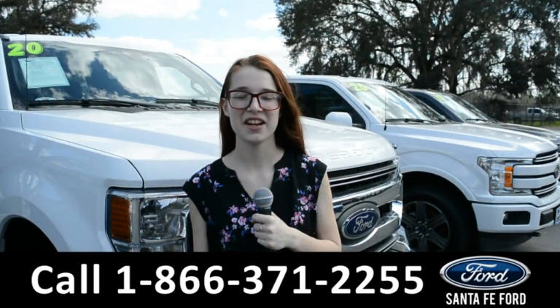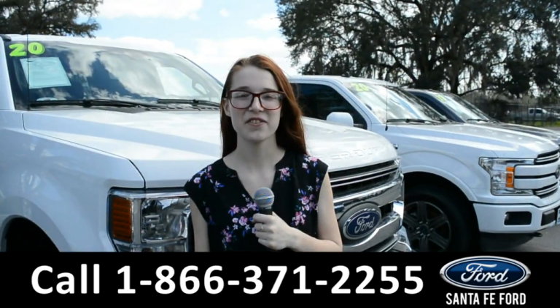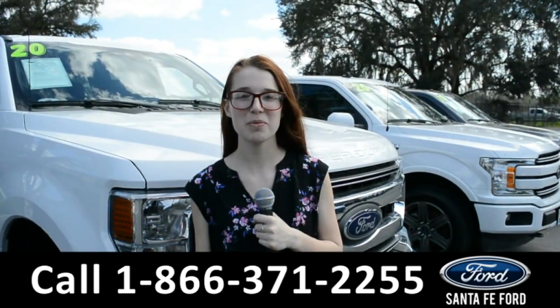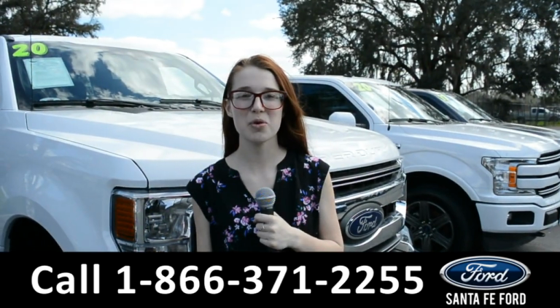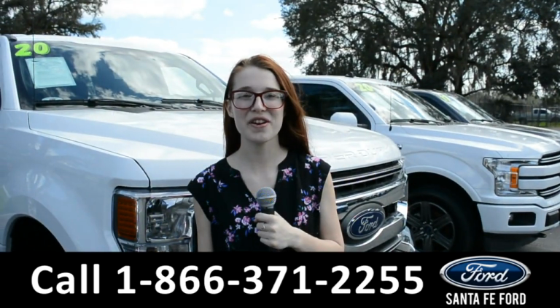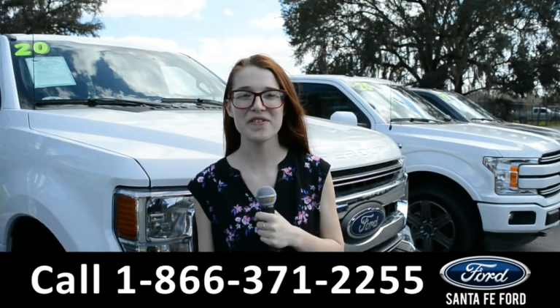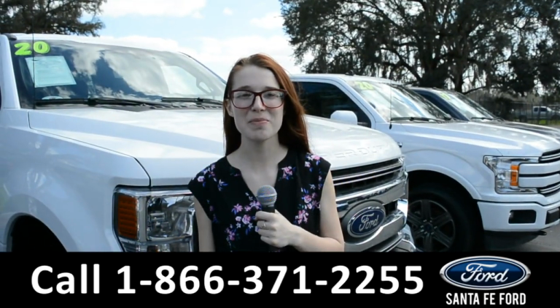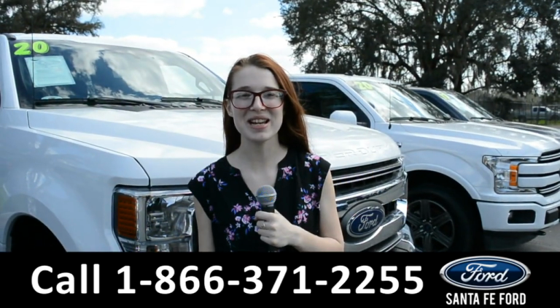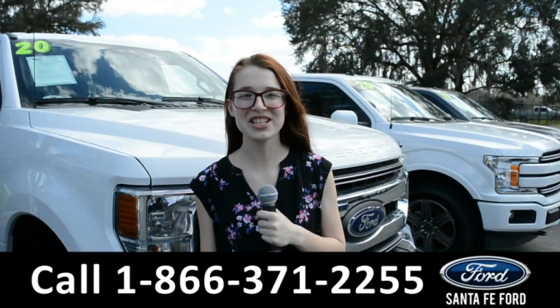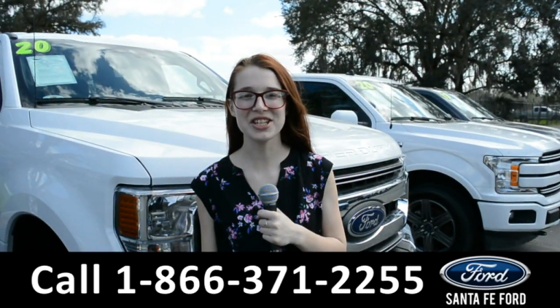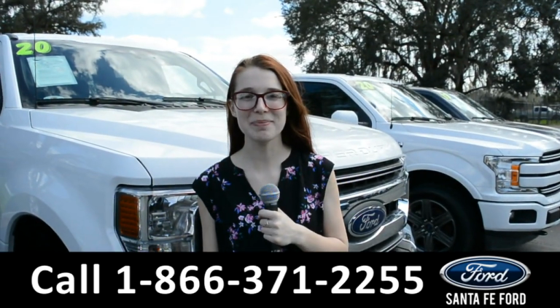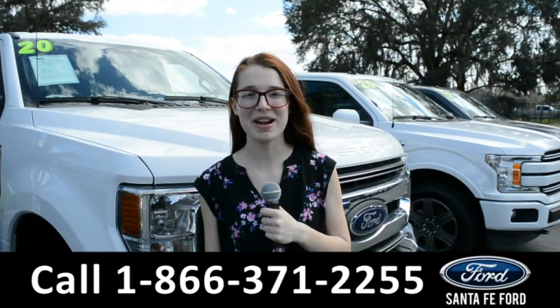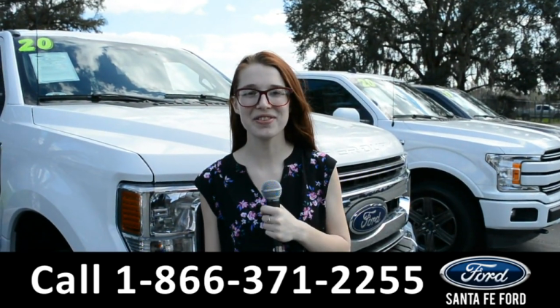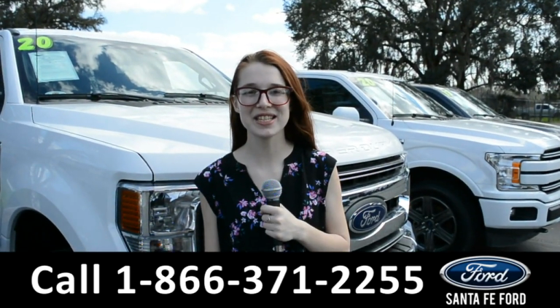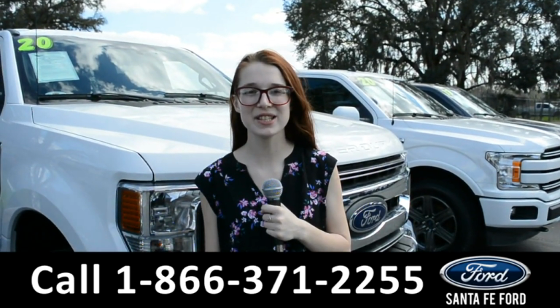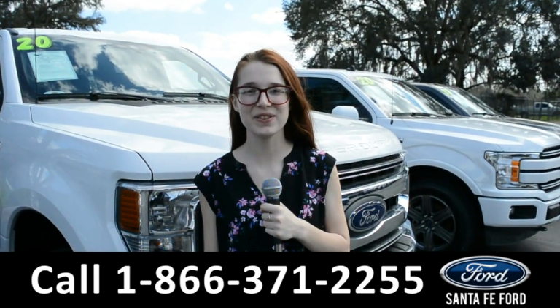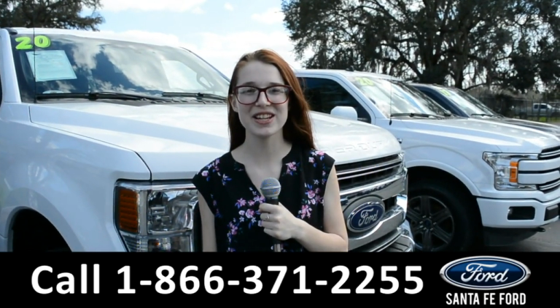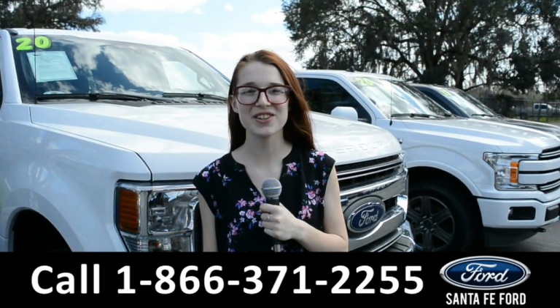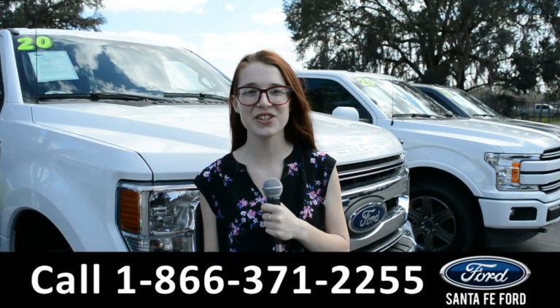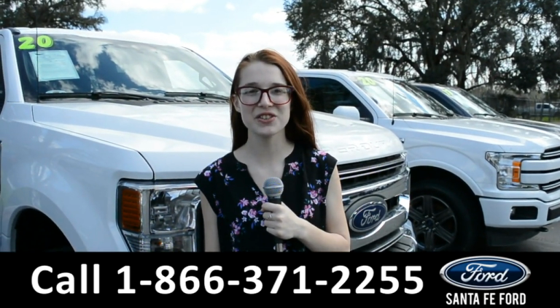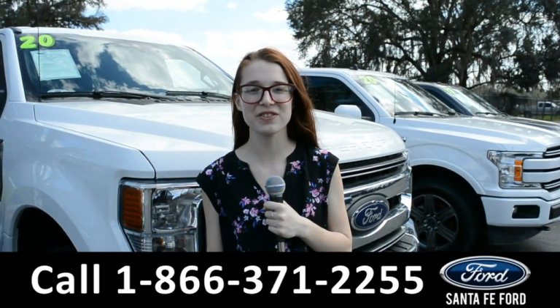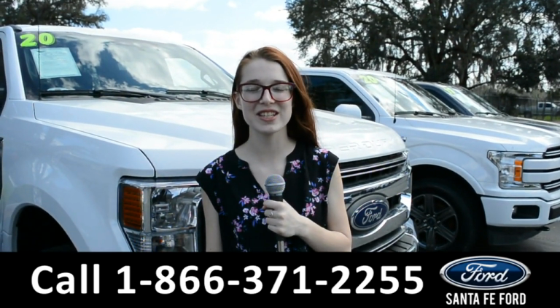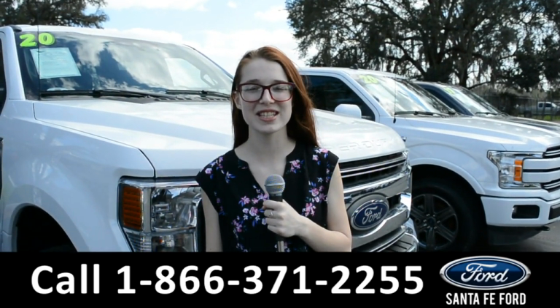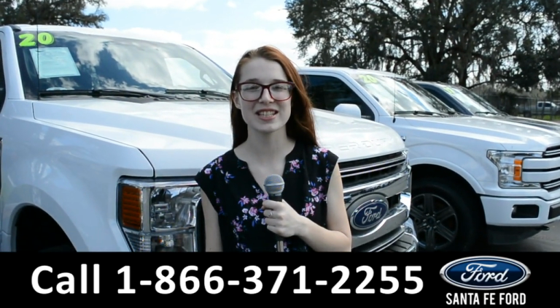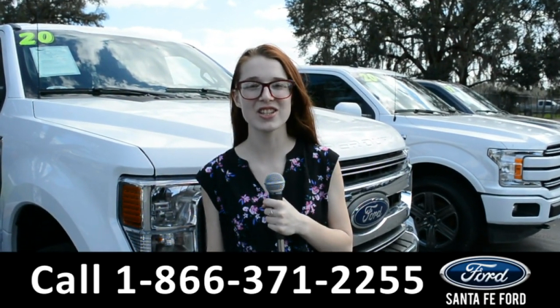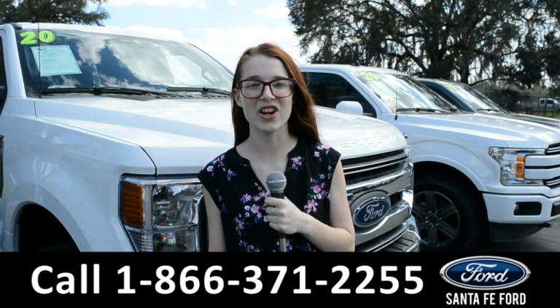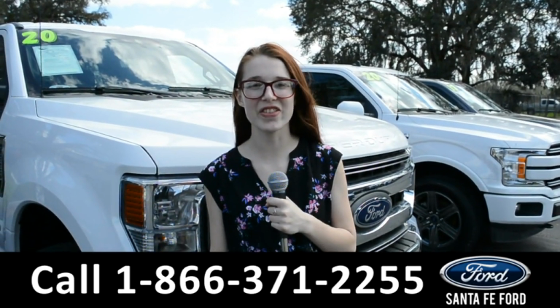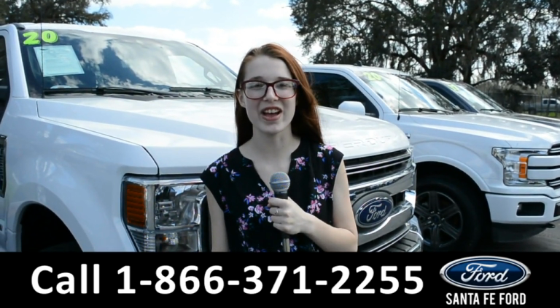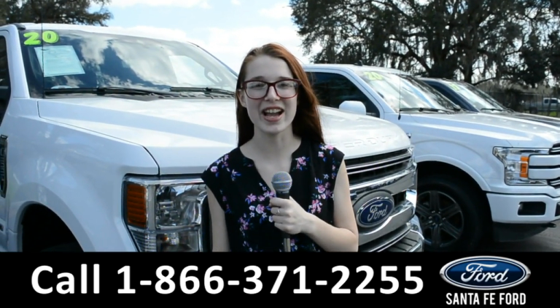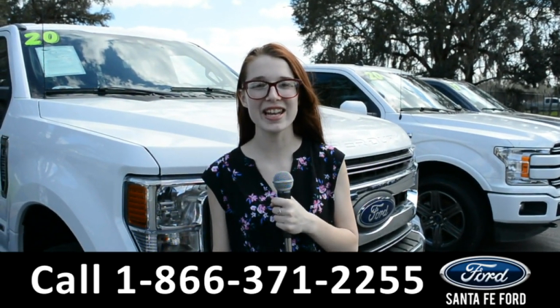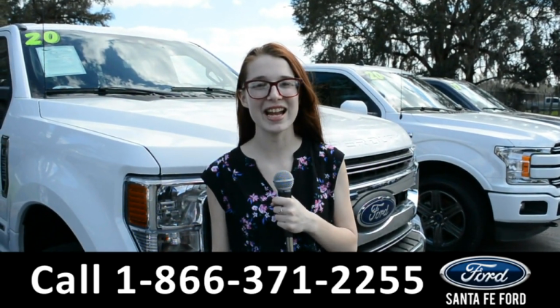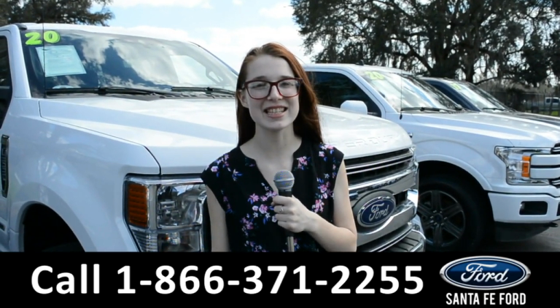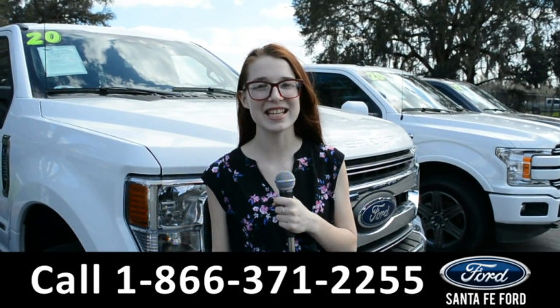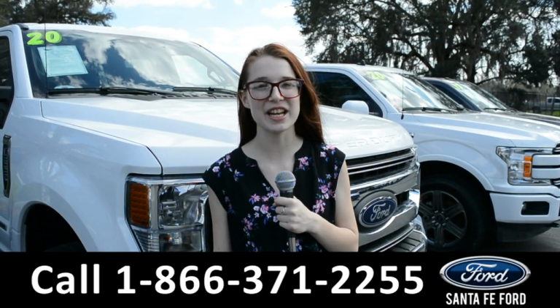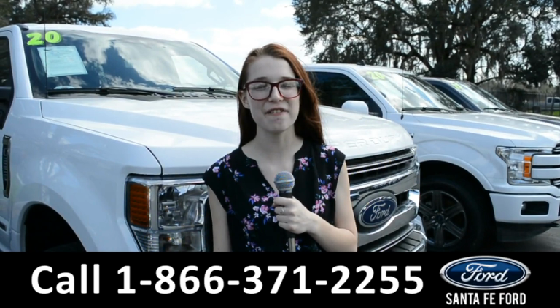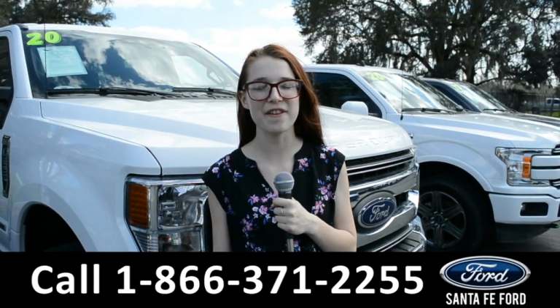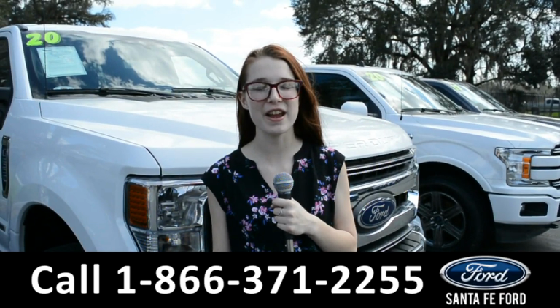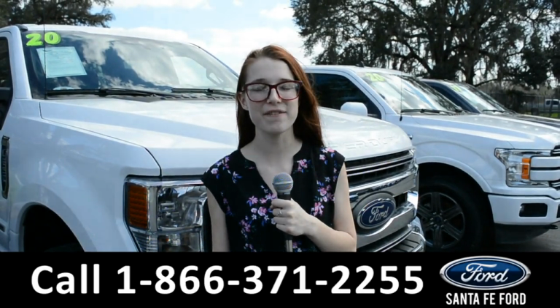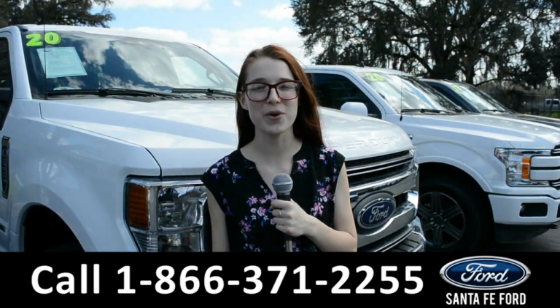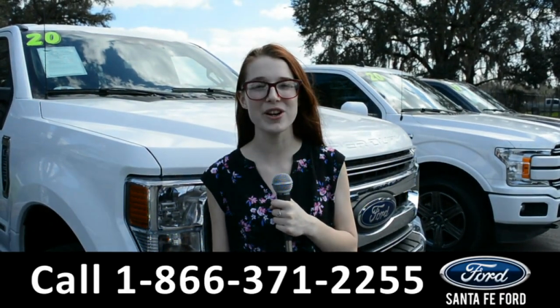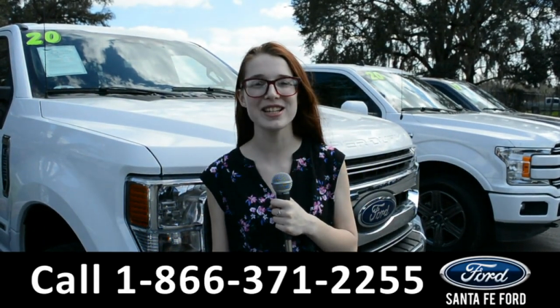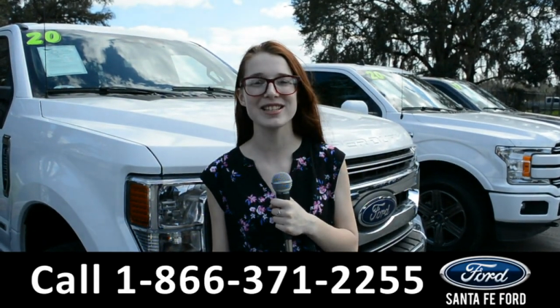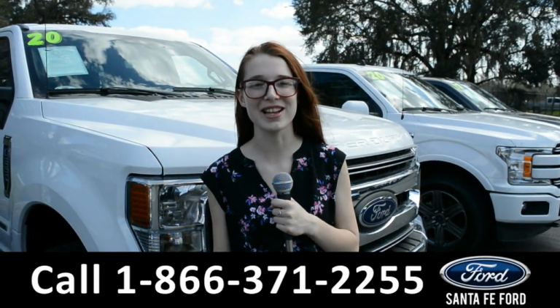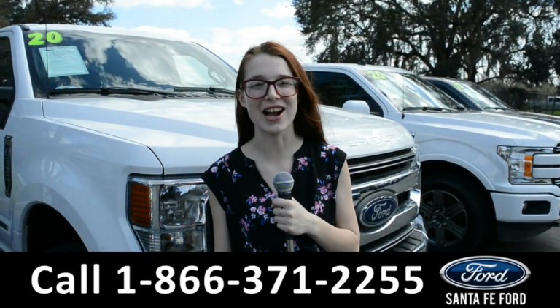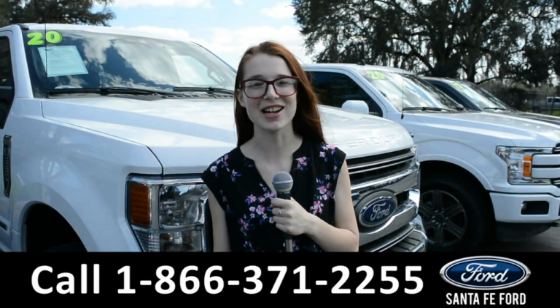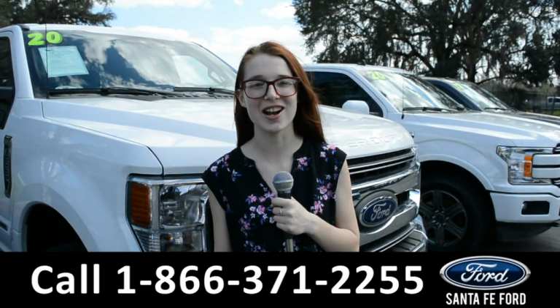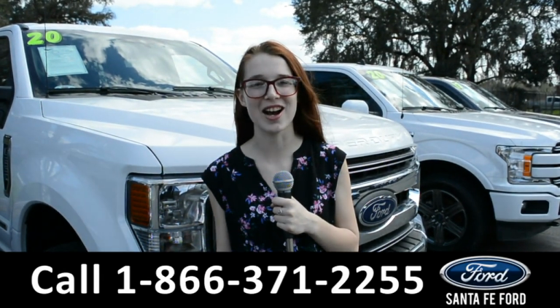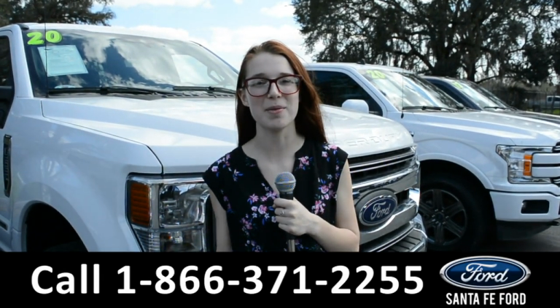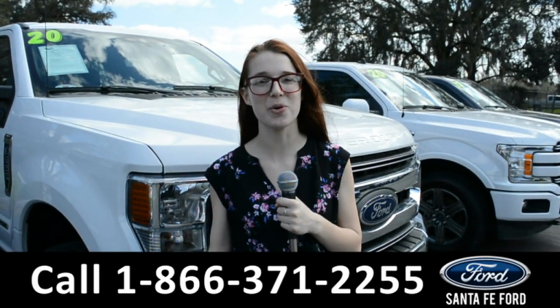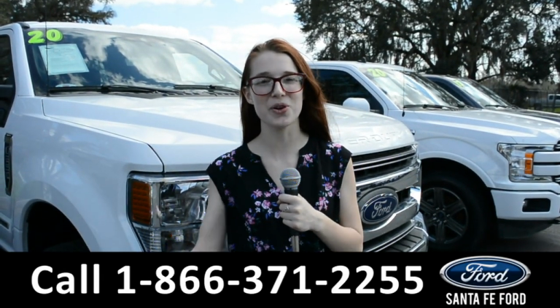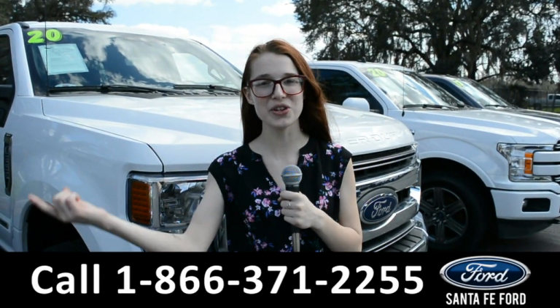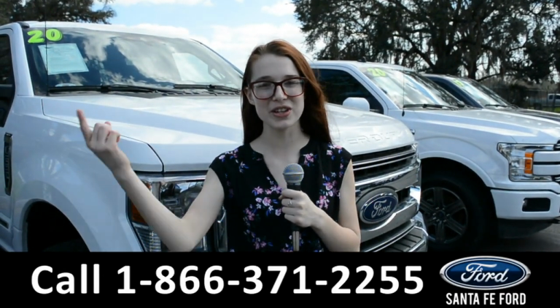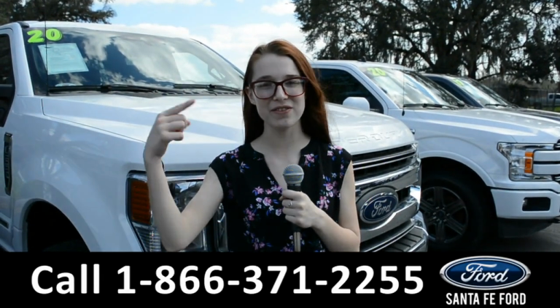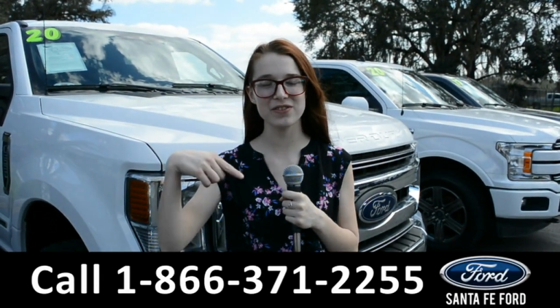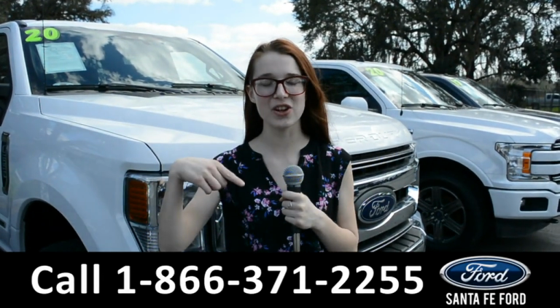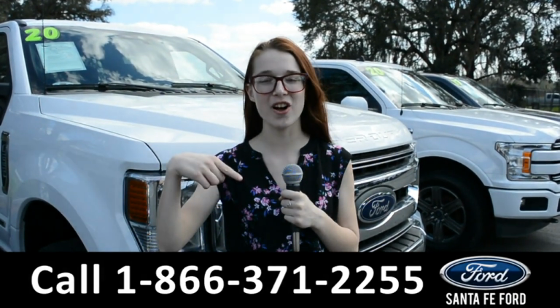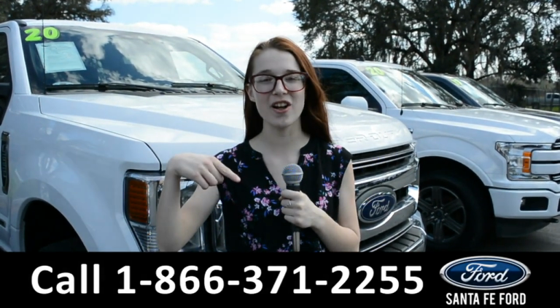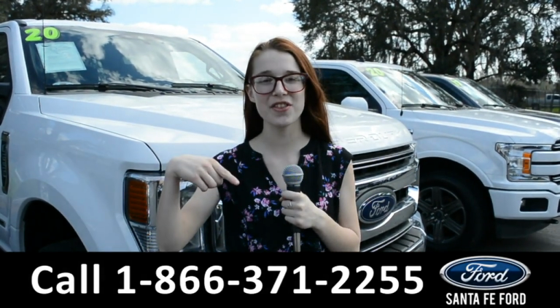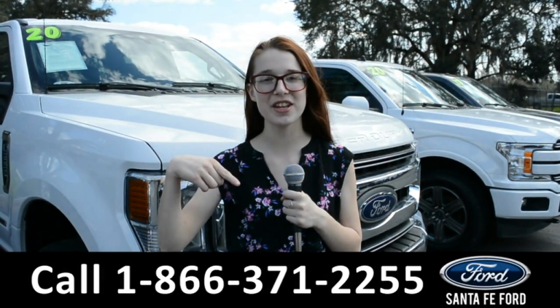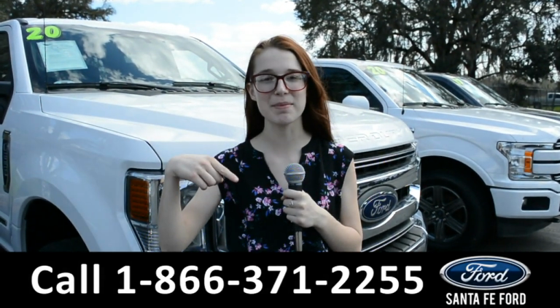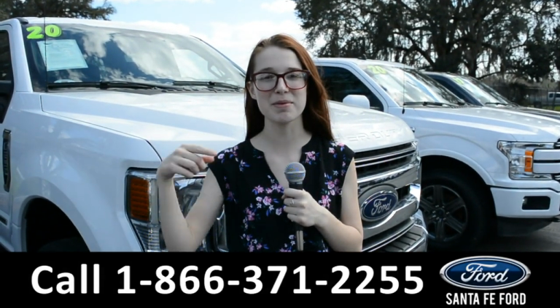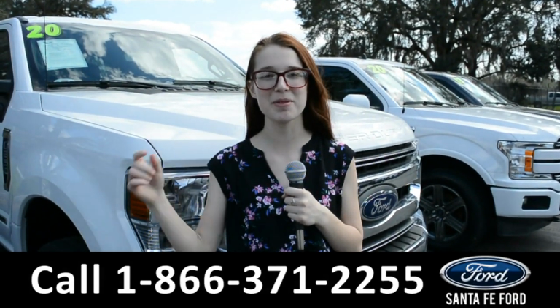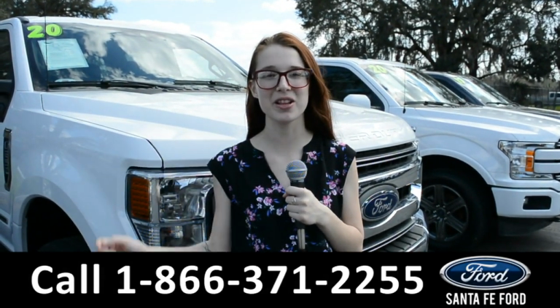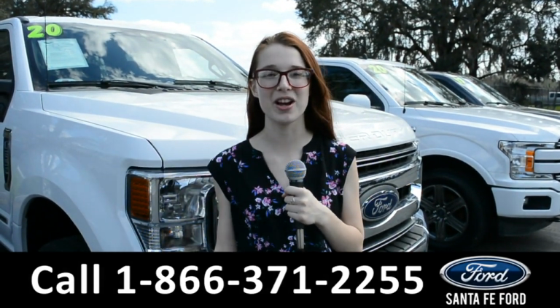For more information about this vehicle, you can visit us online at SantaFeFord.com, or you can call the number below.